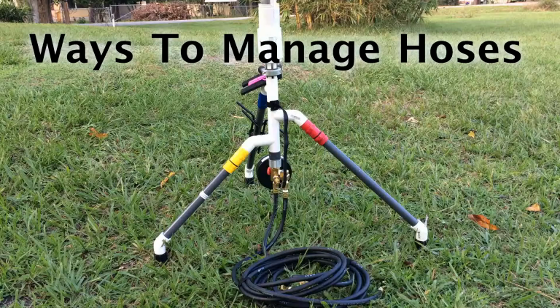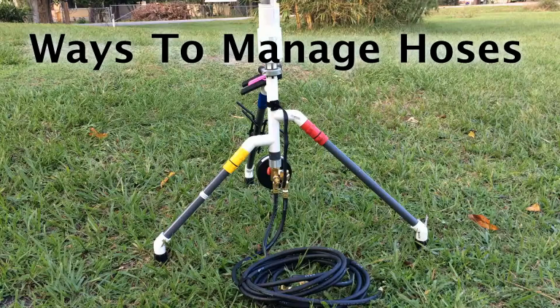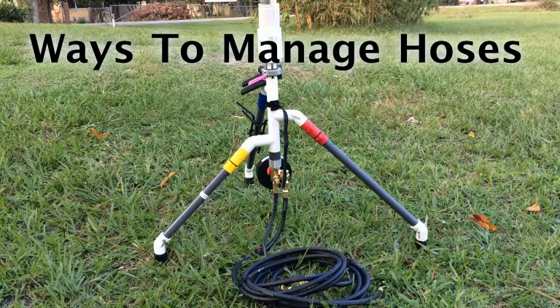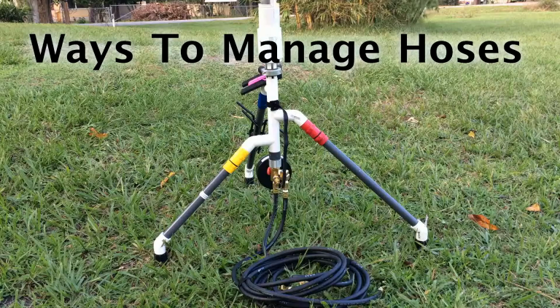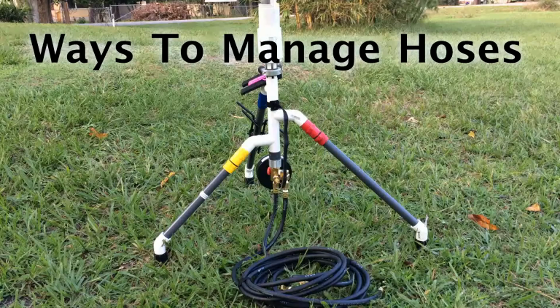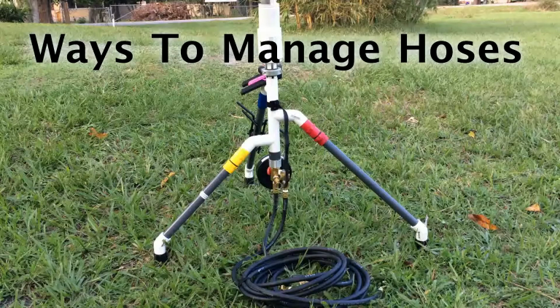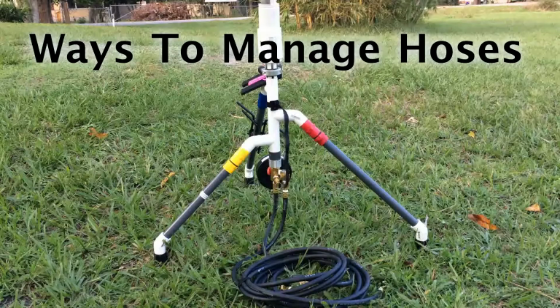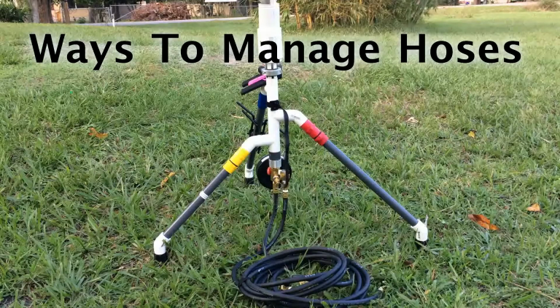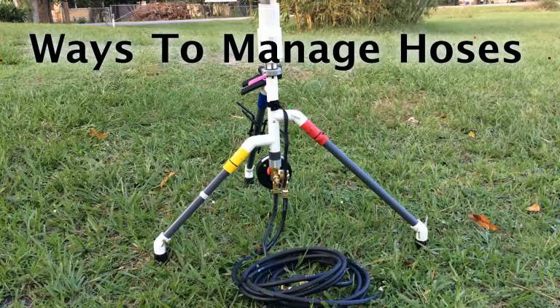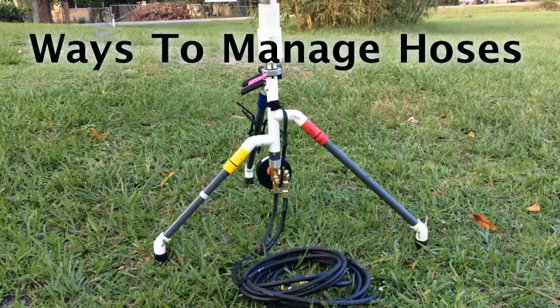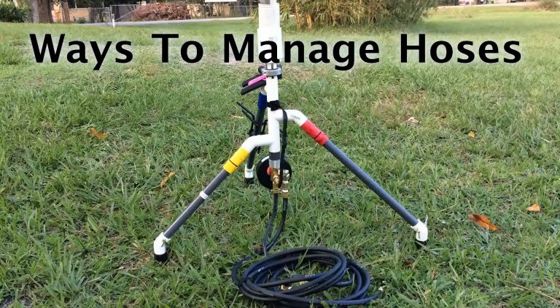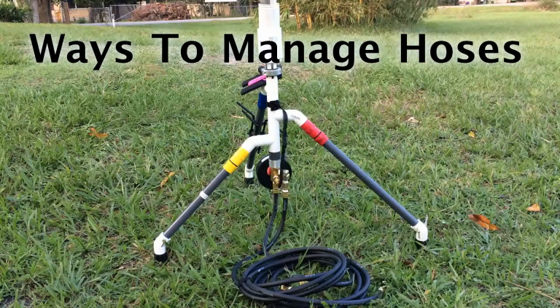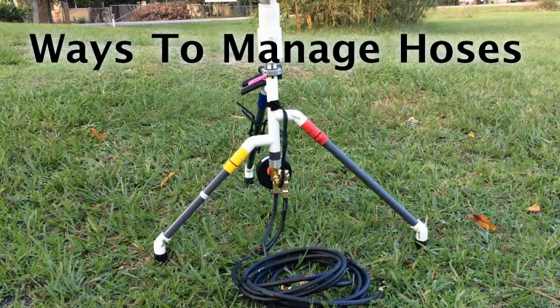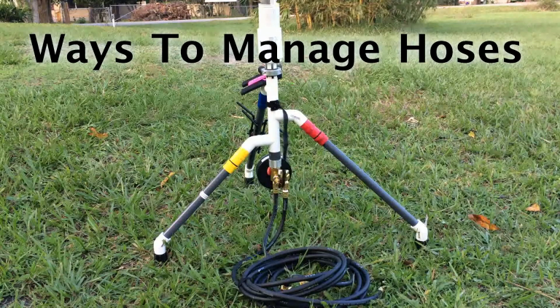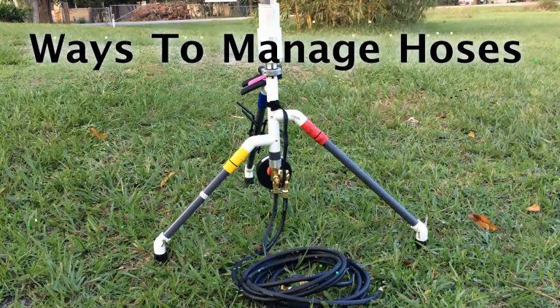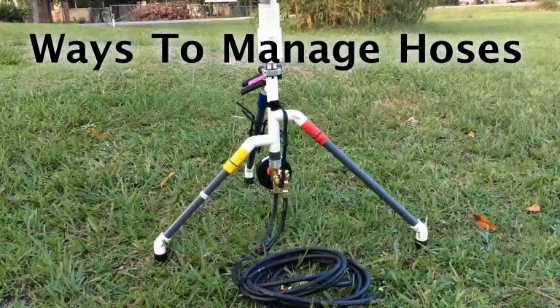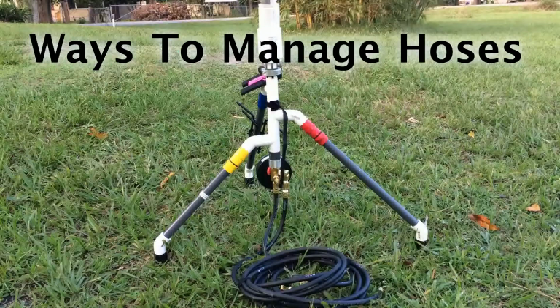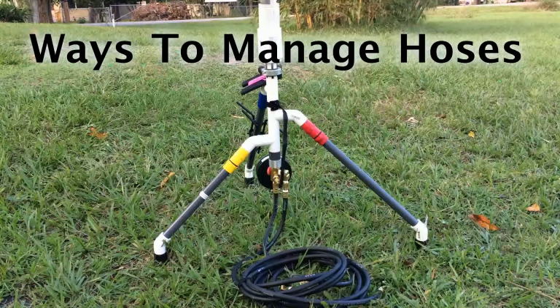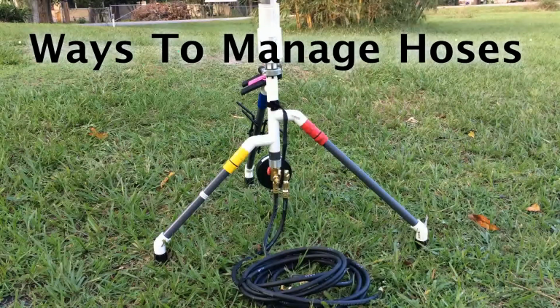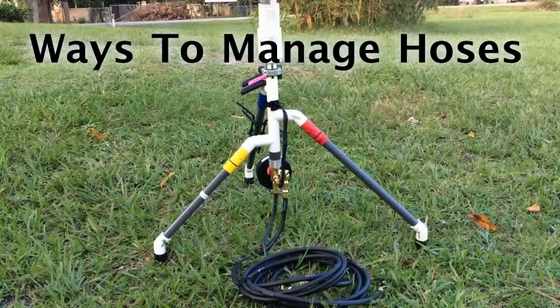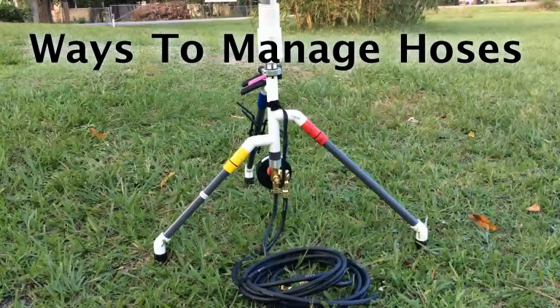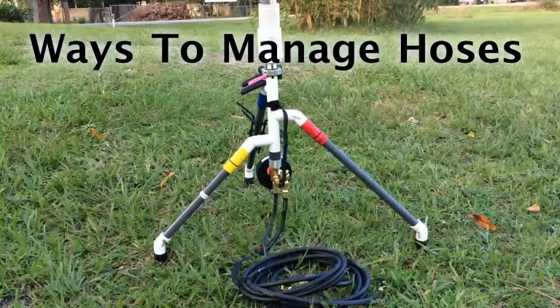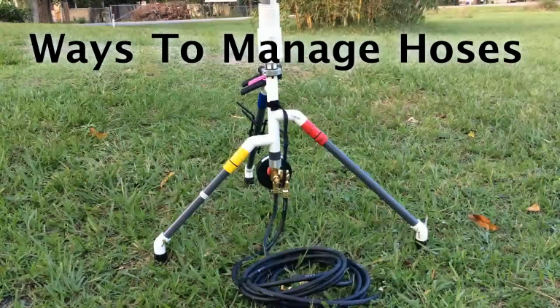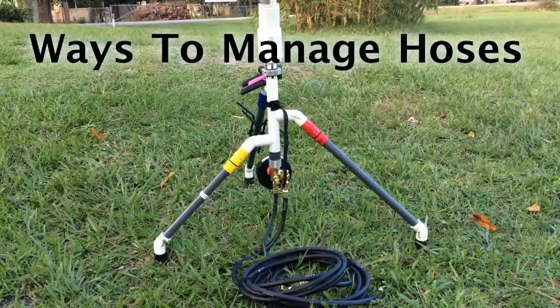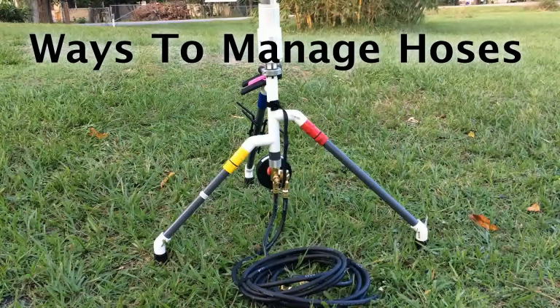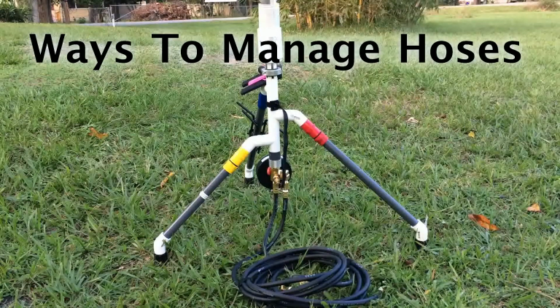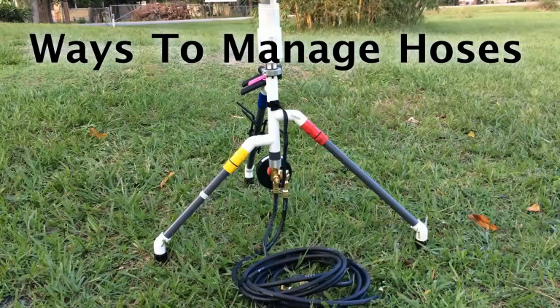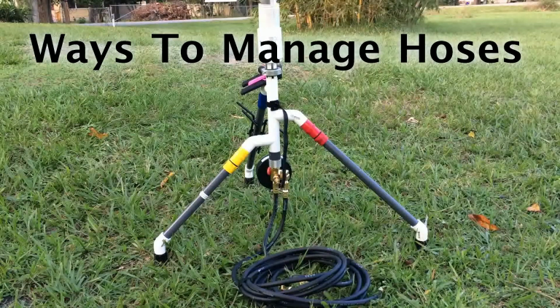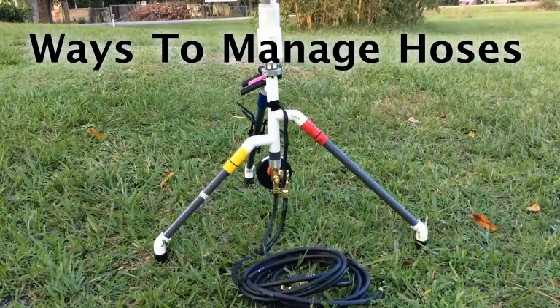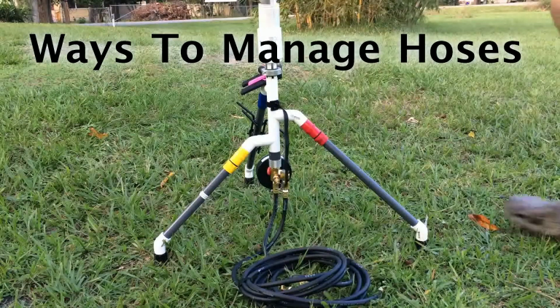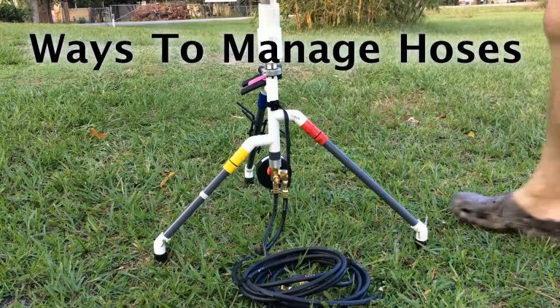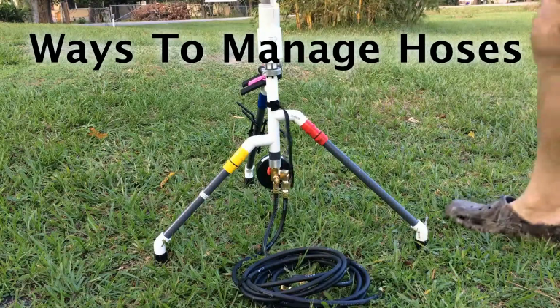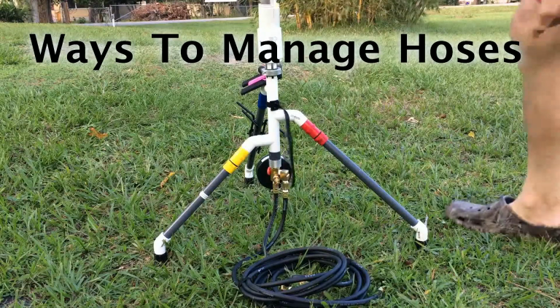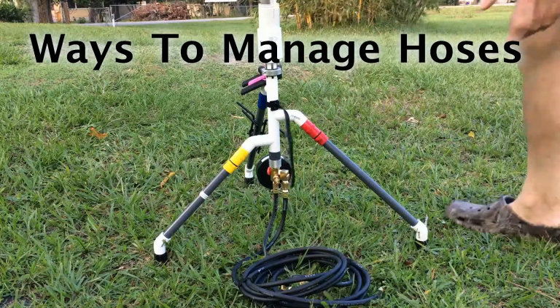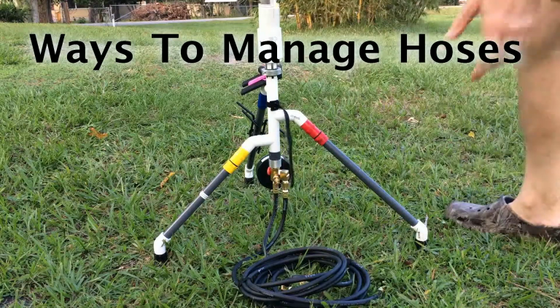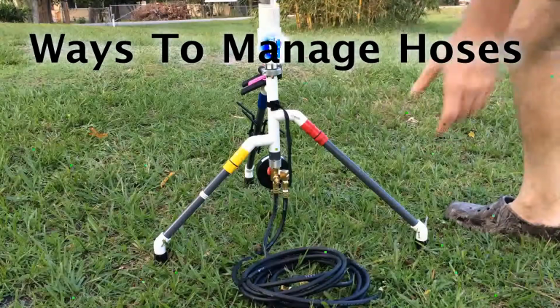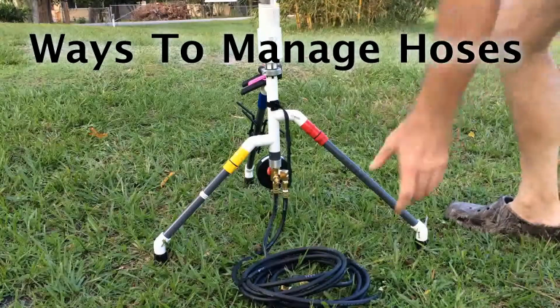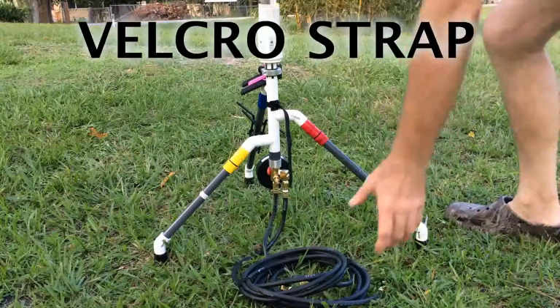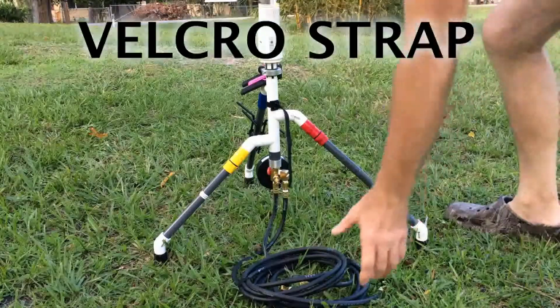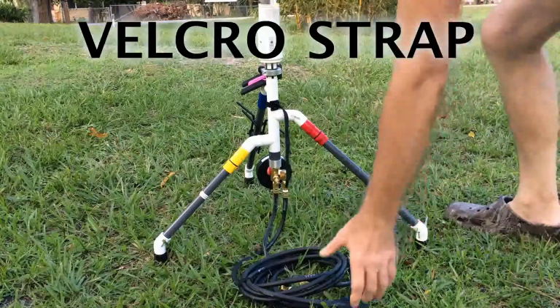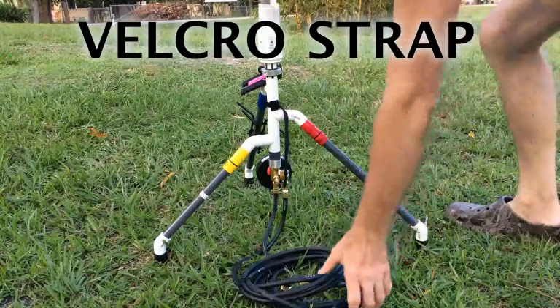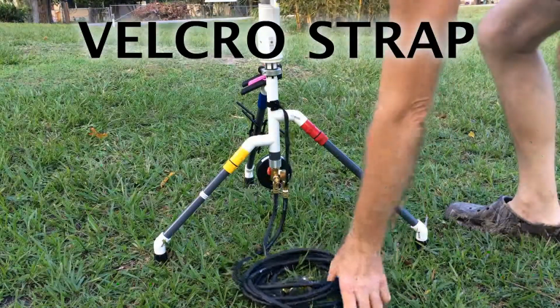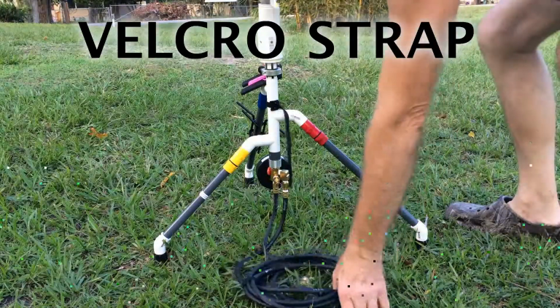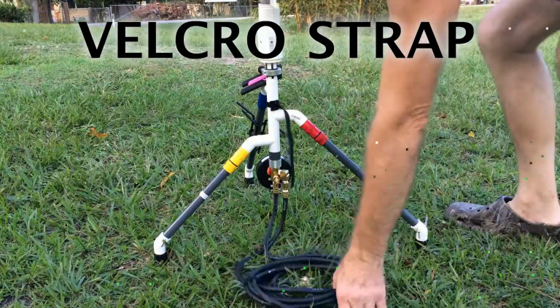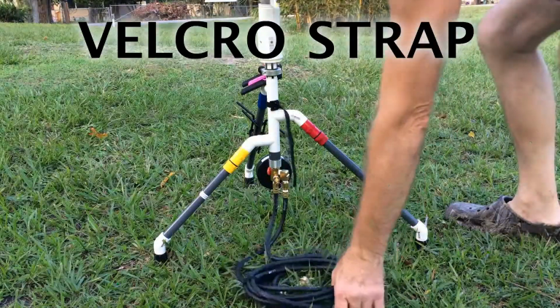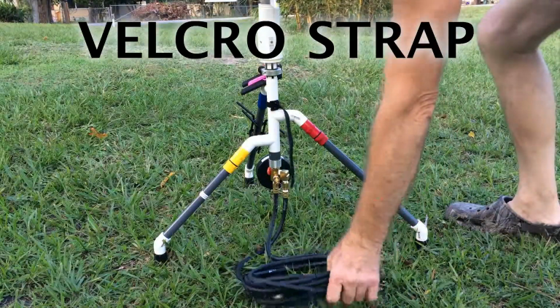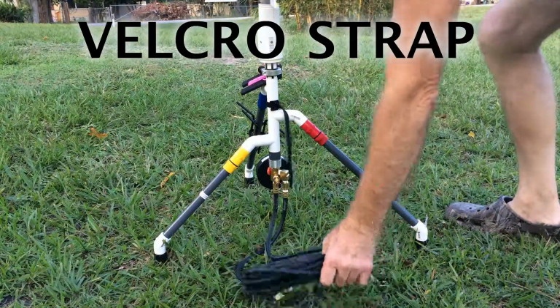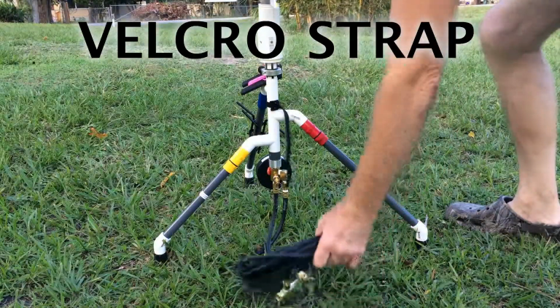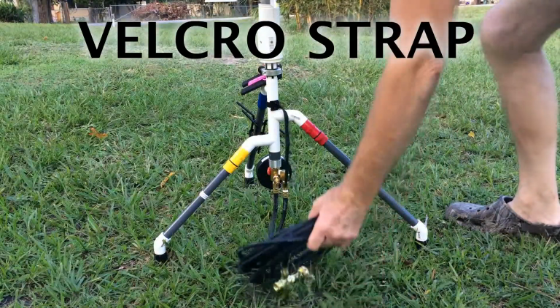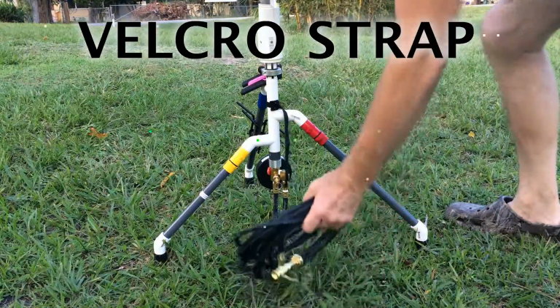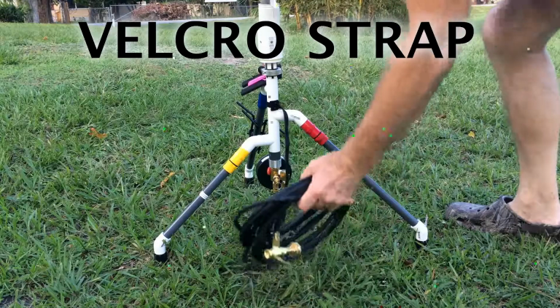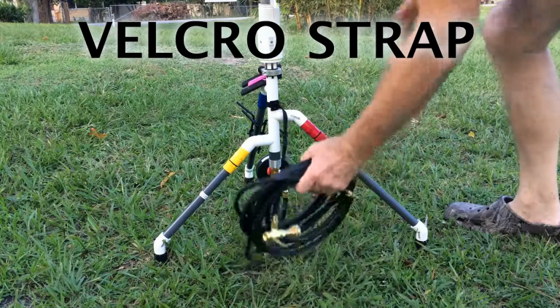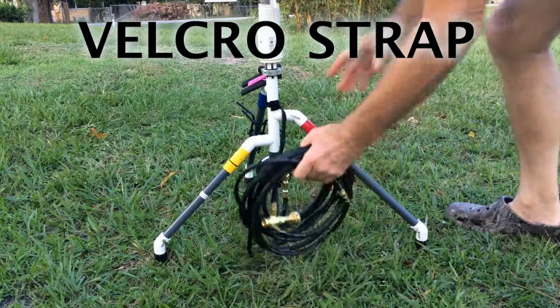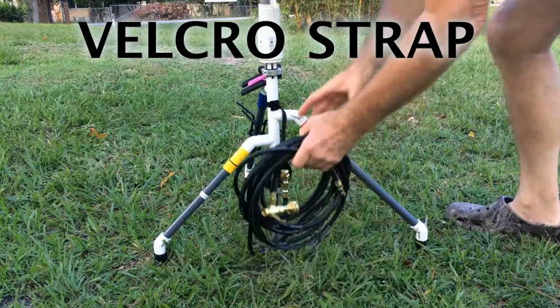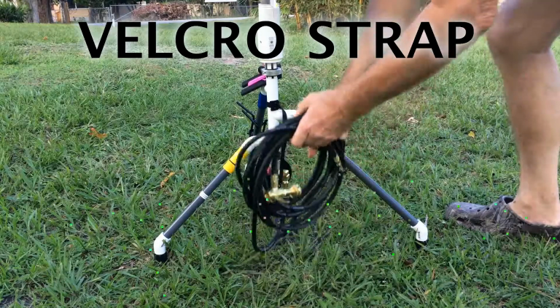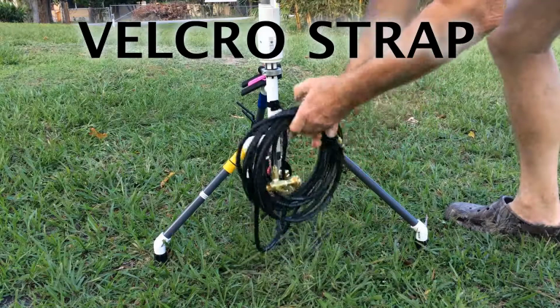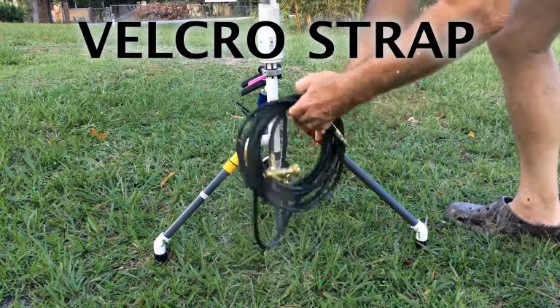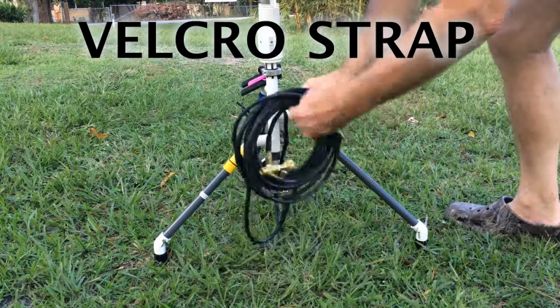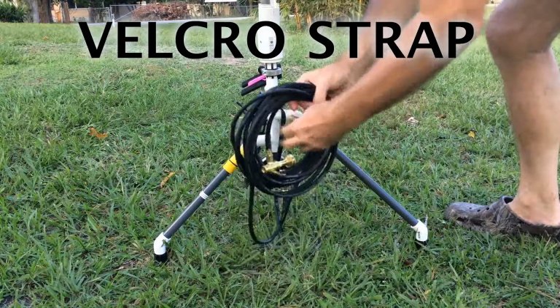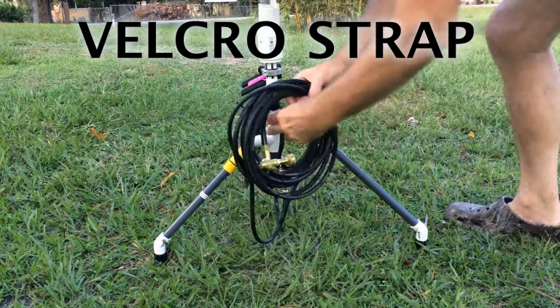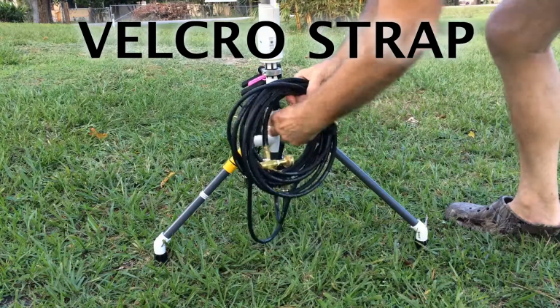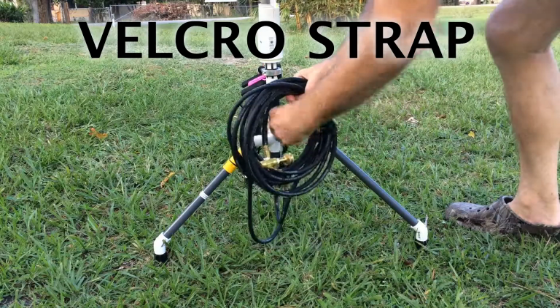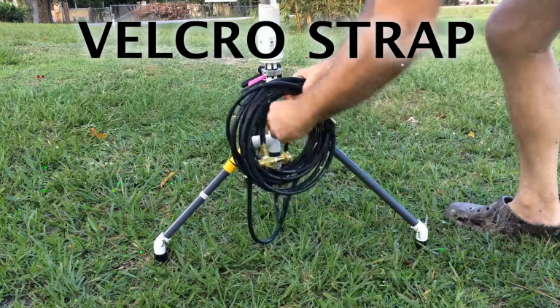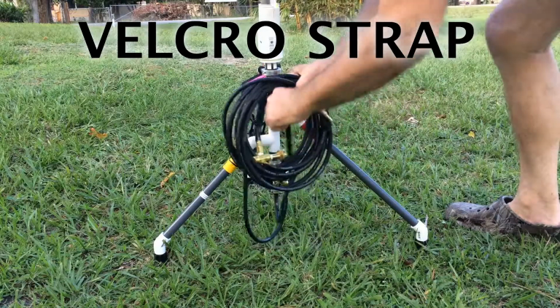When putting the hoses away for easy carry, use the Velcro.